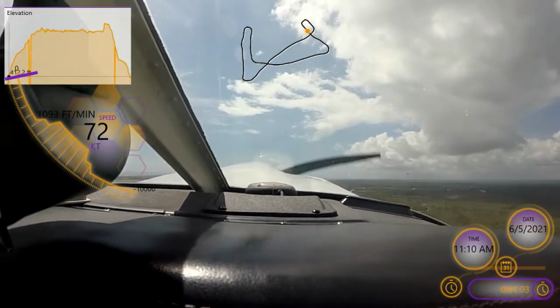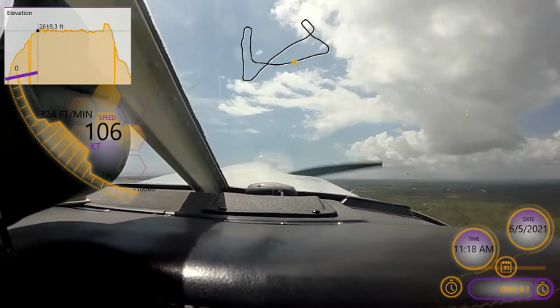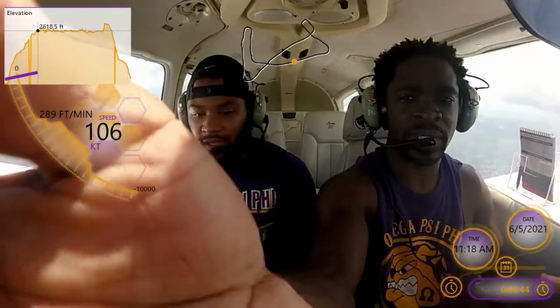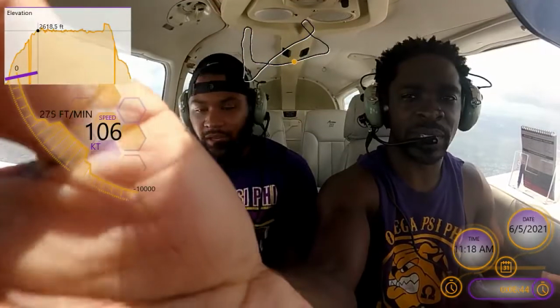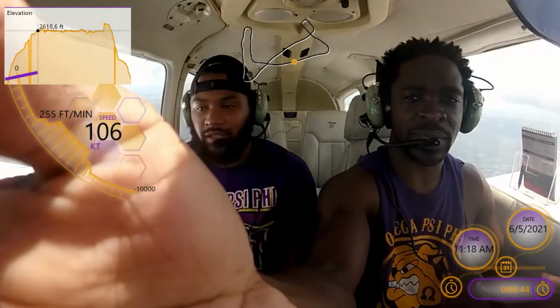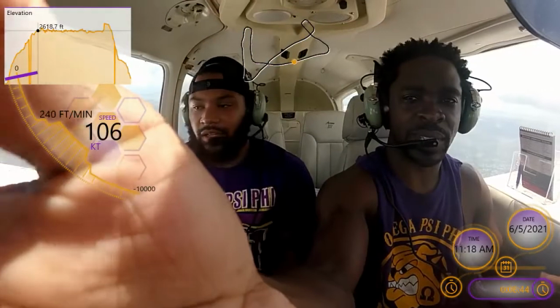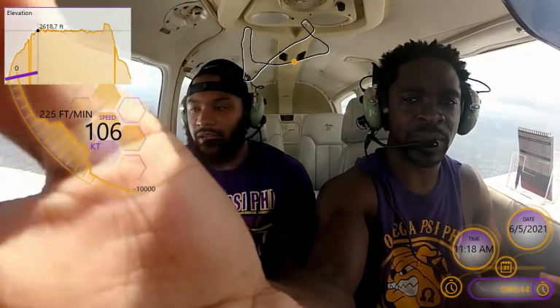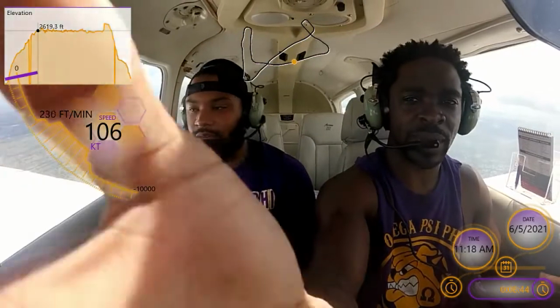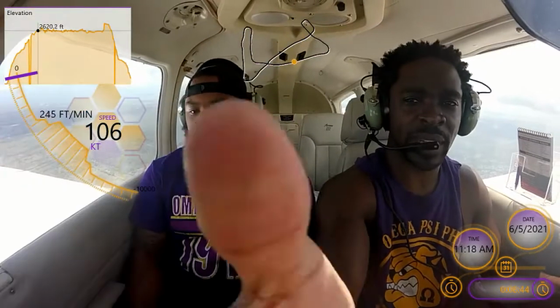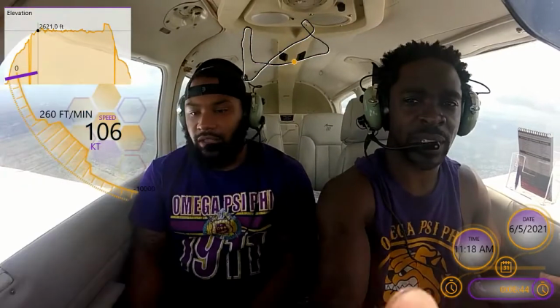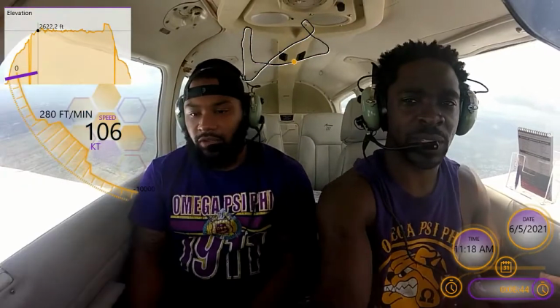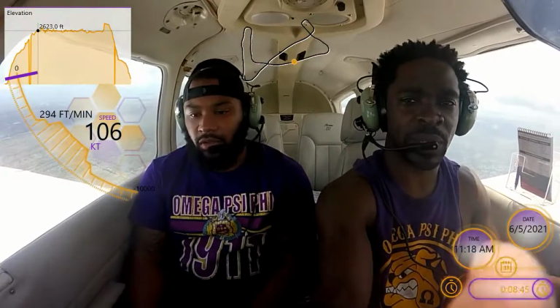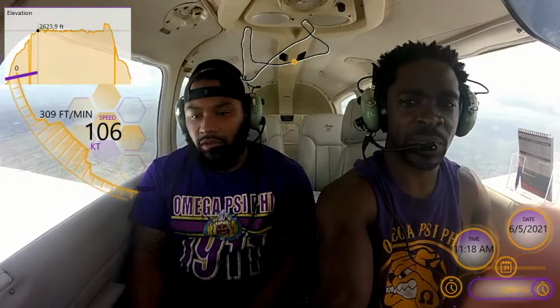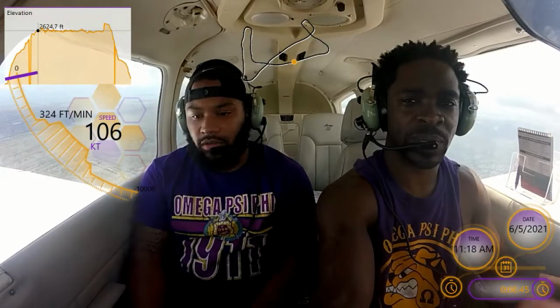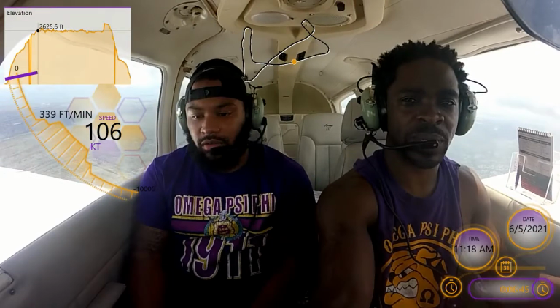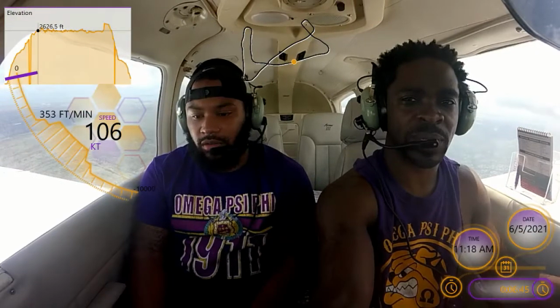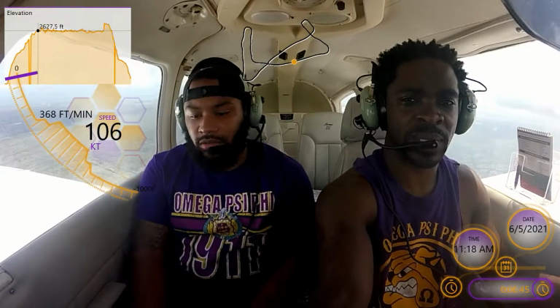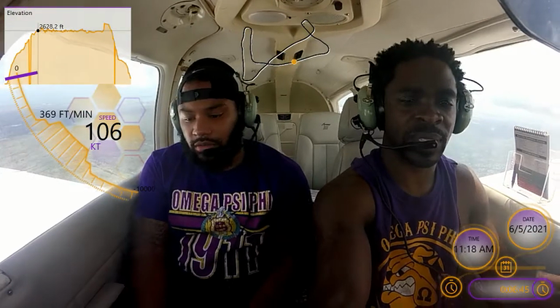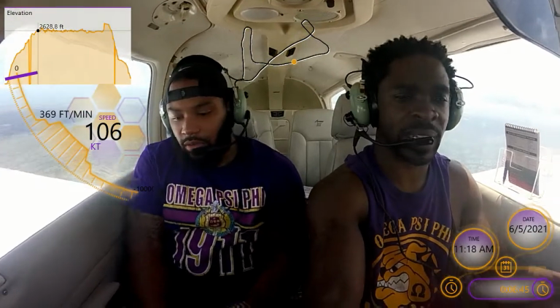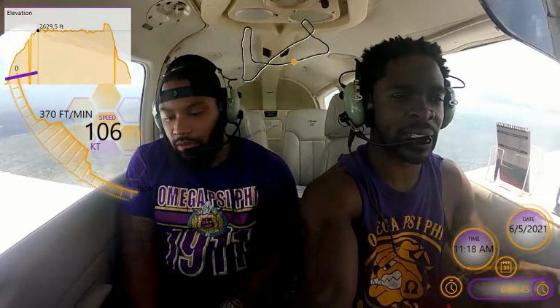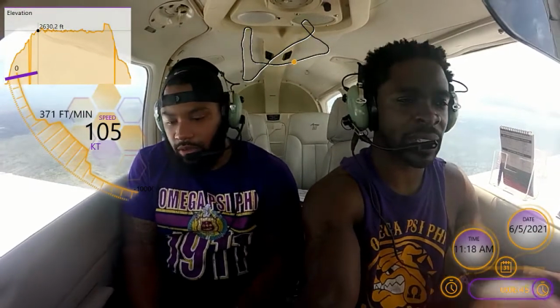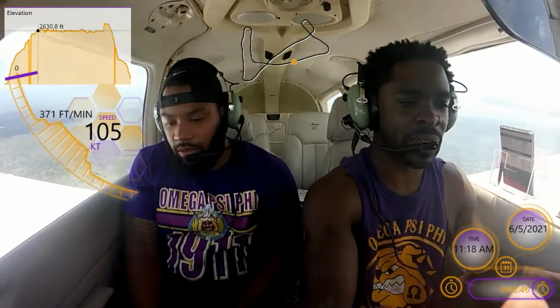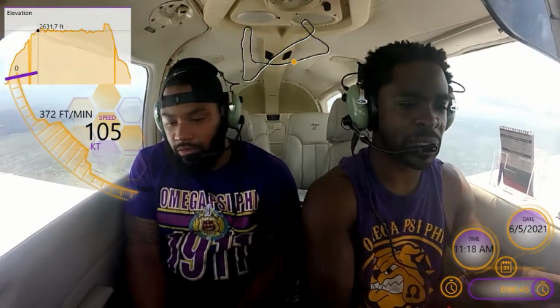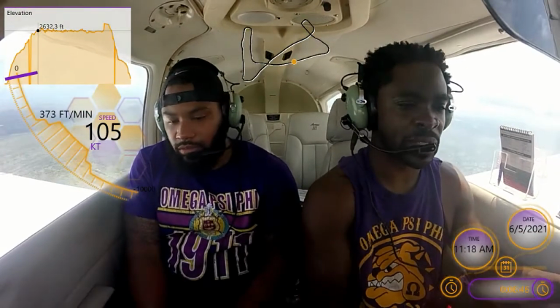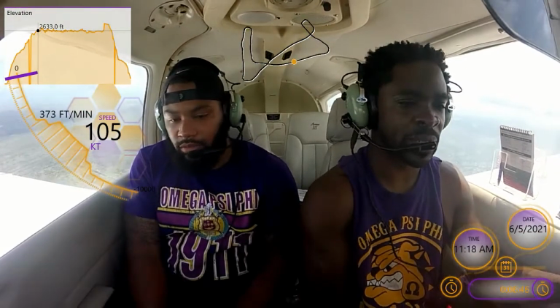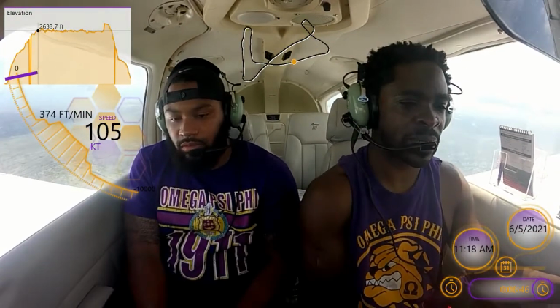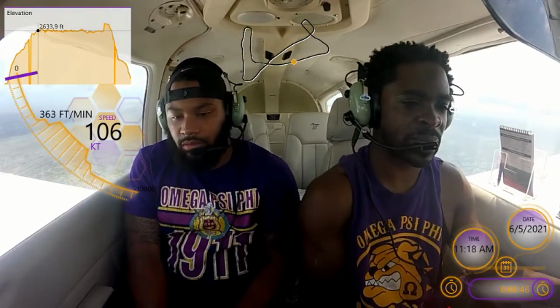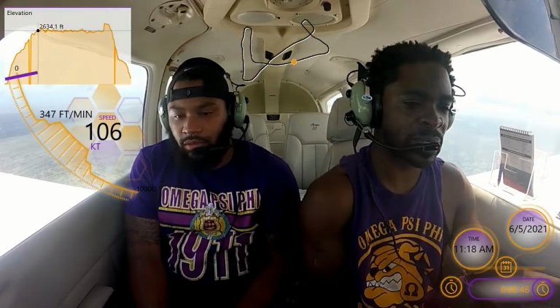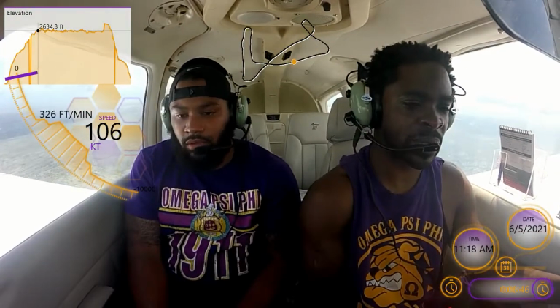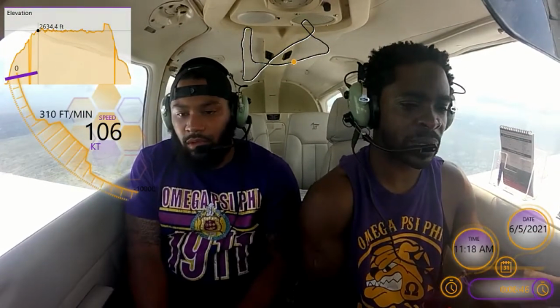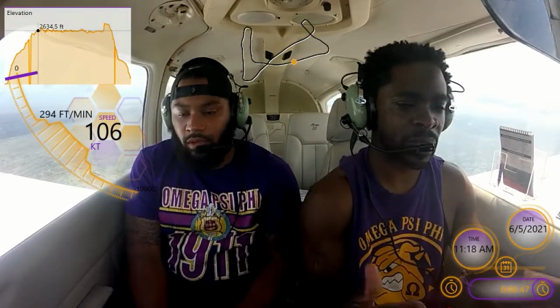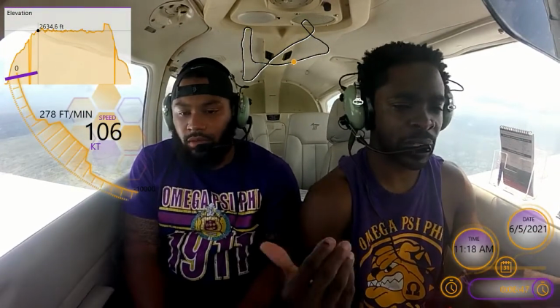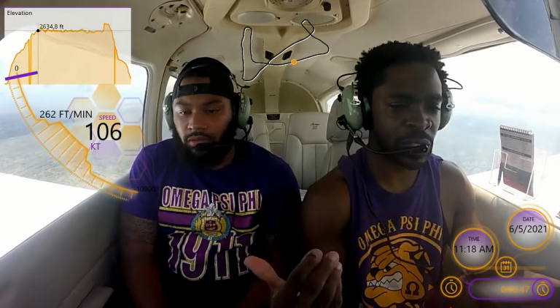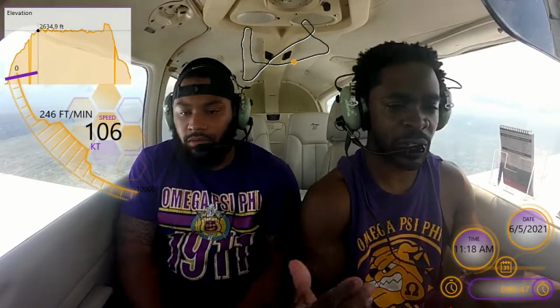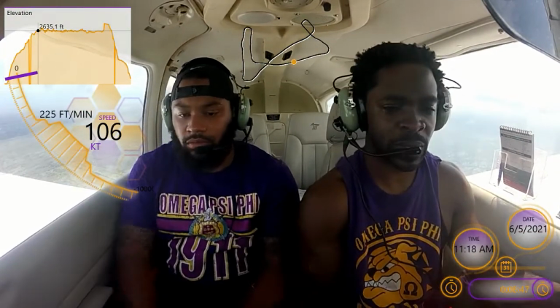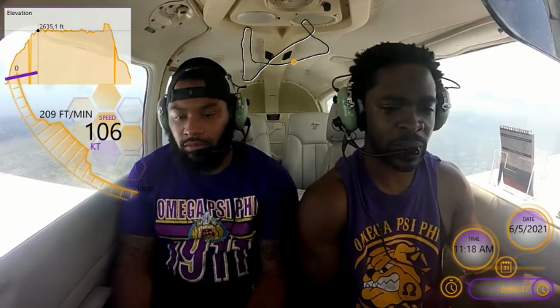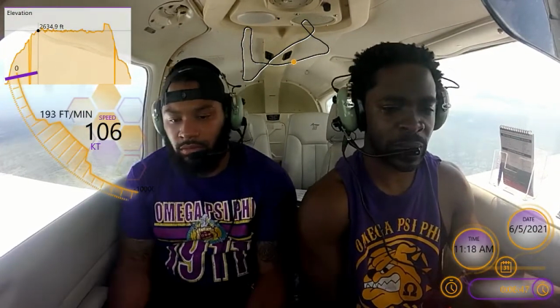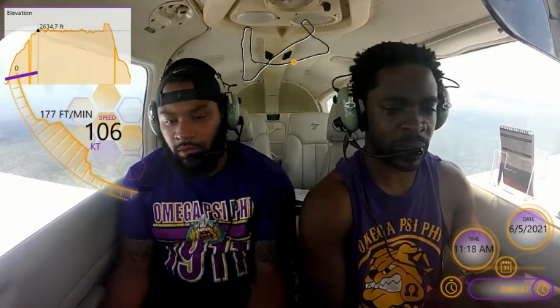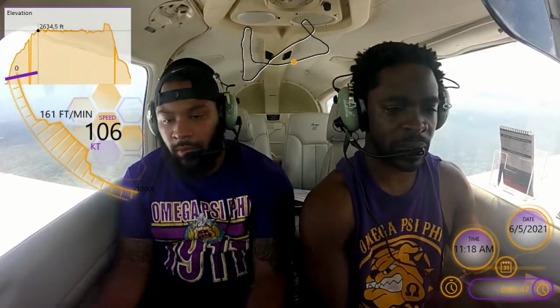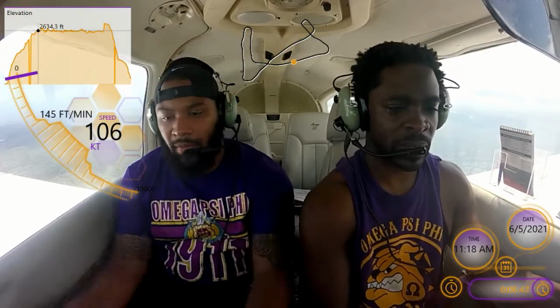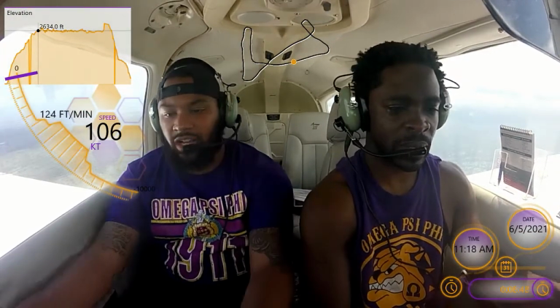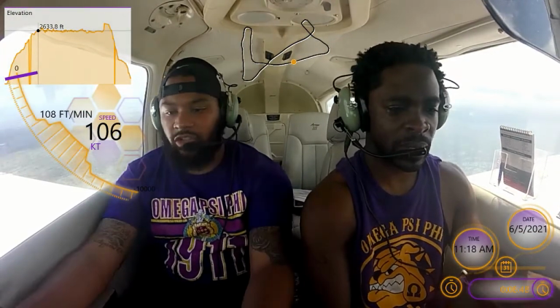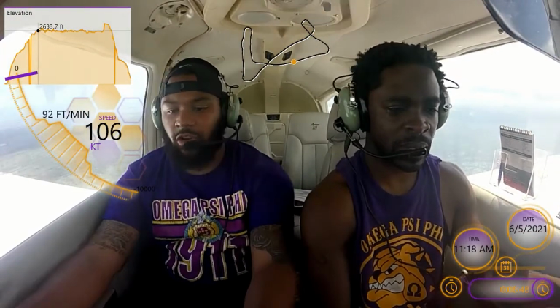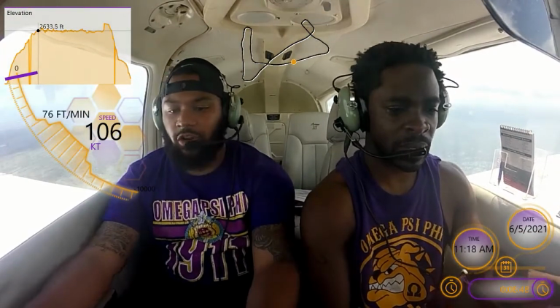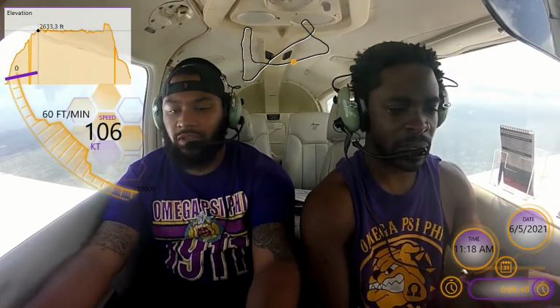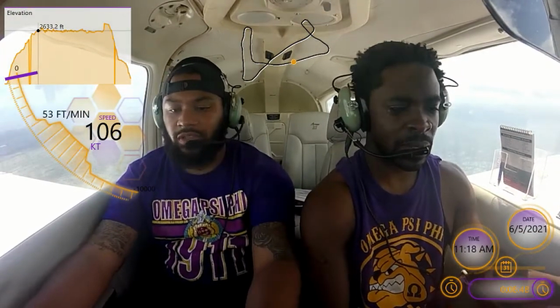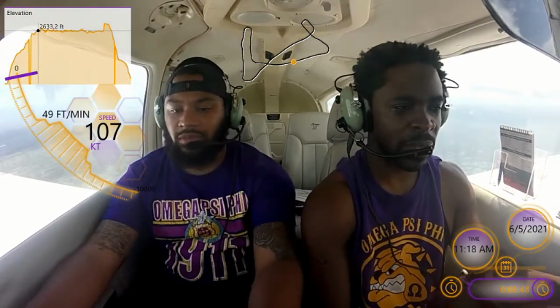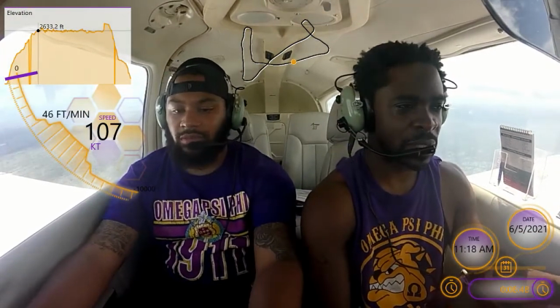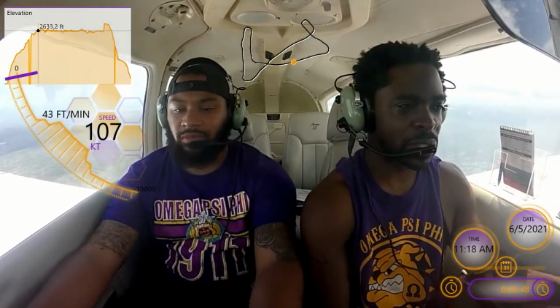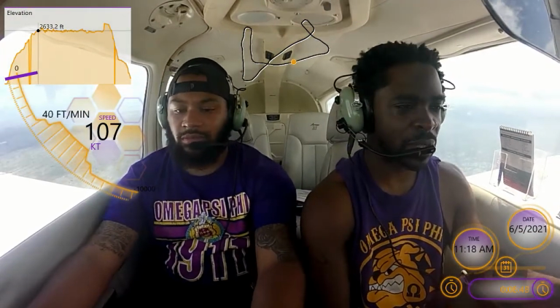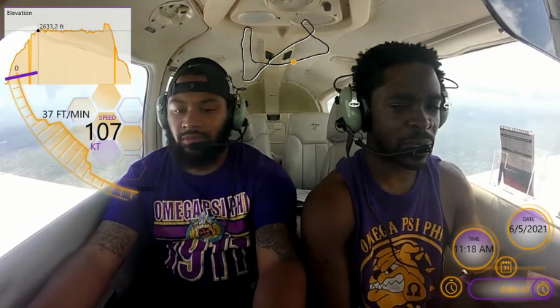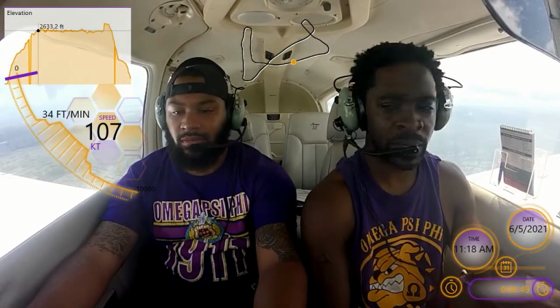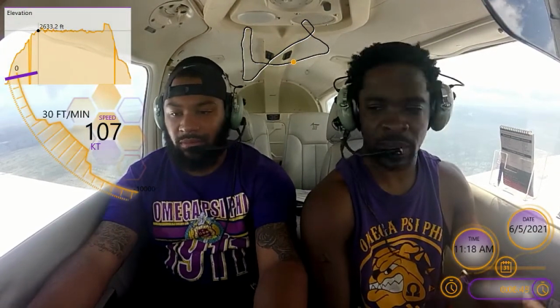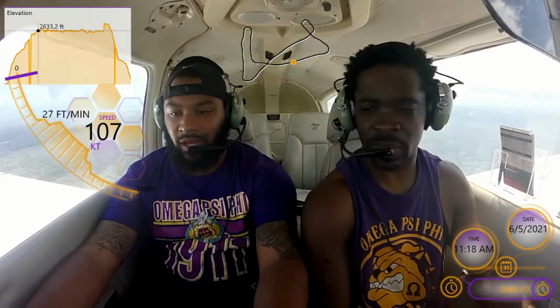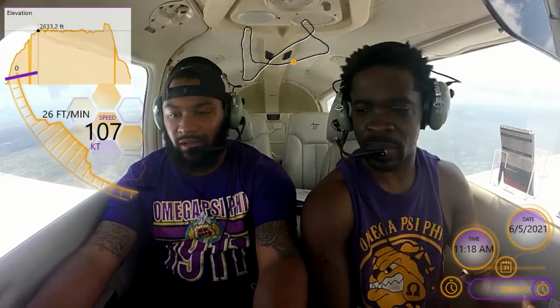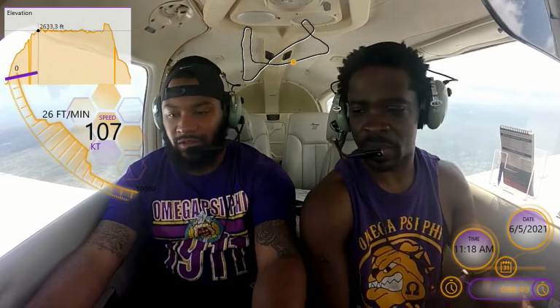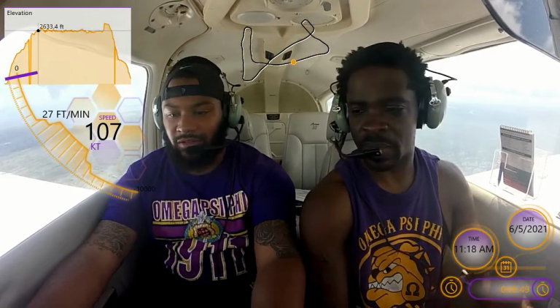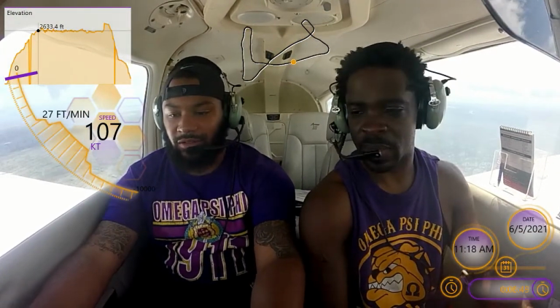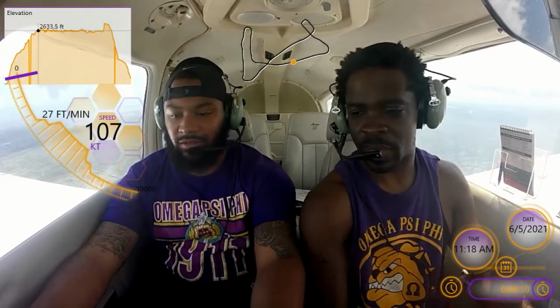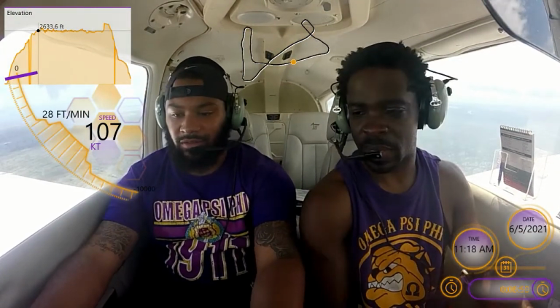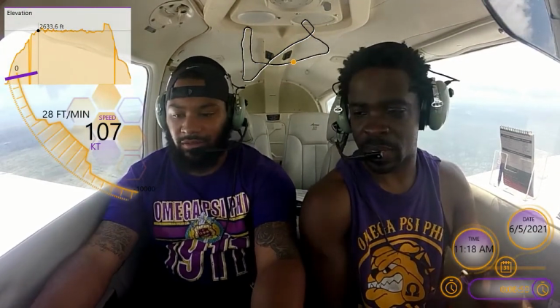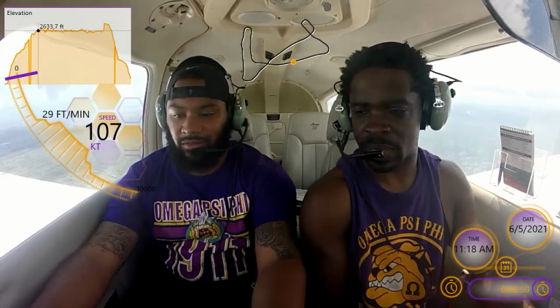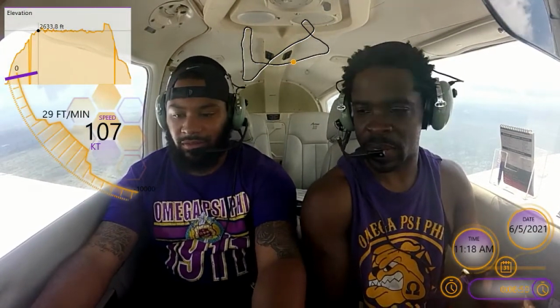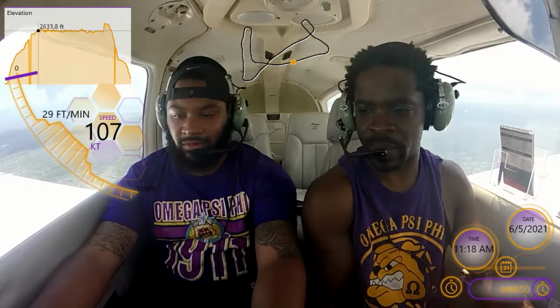And then you say 'my controls,' and then I say 'your controls.' So your controls. My controls. Your controls.